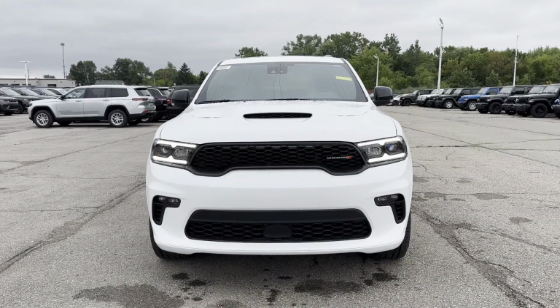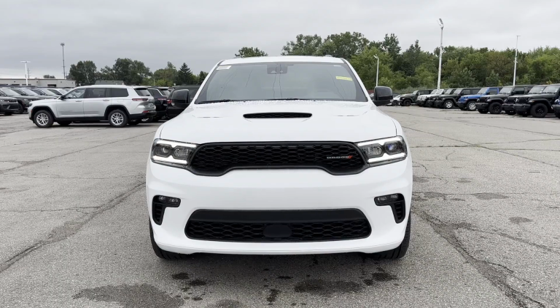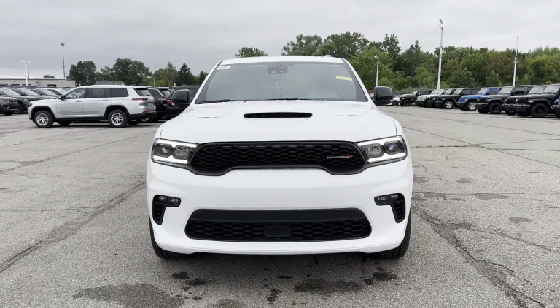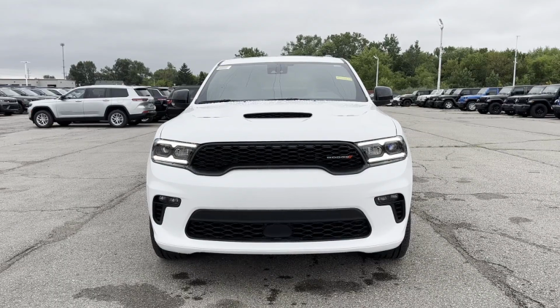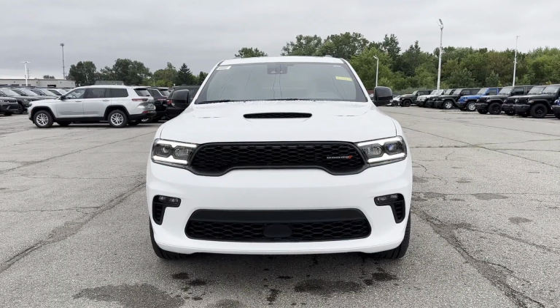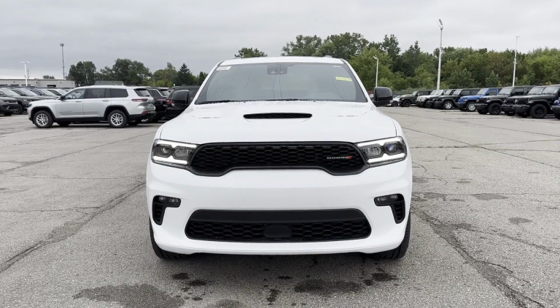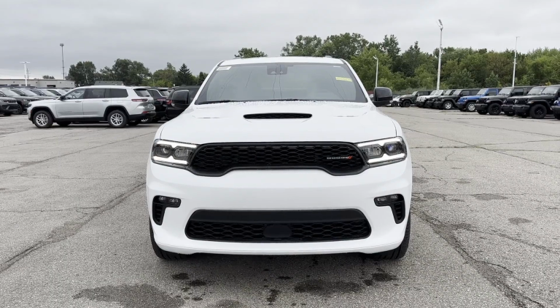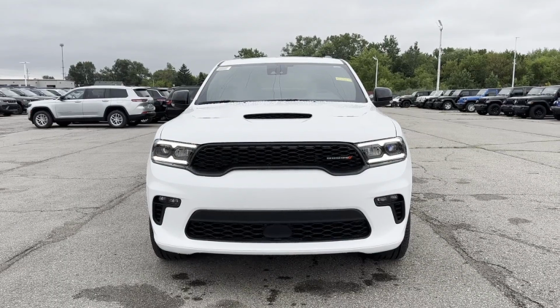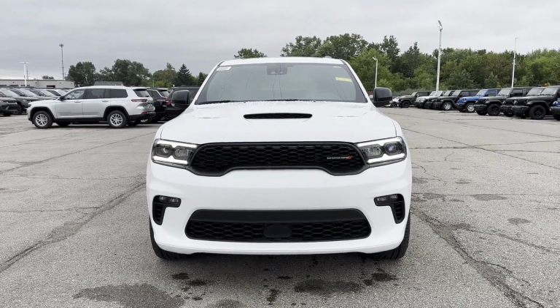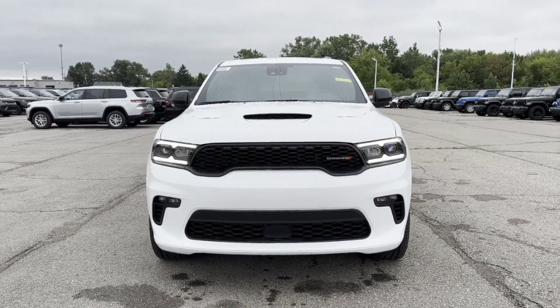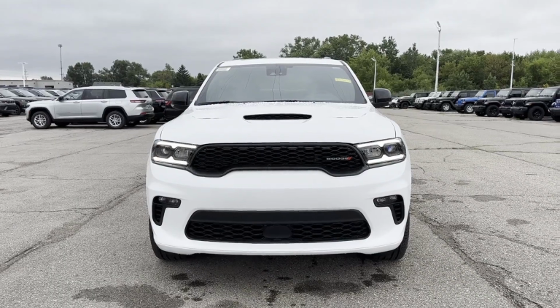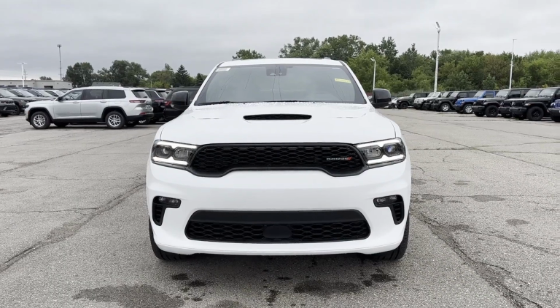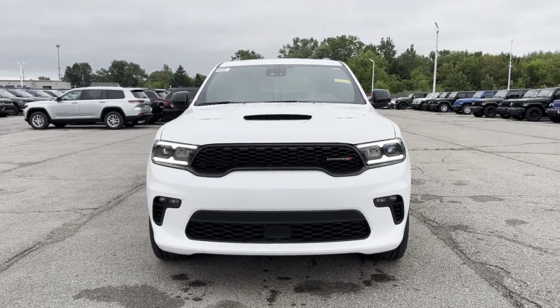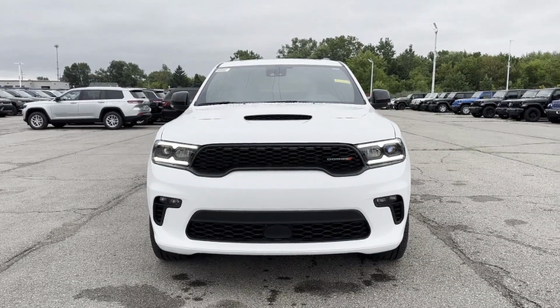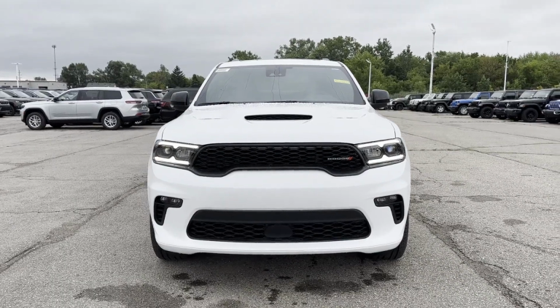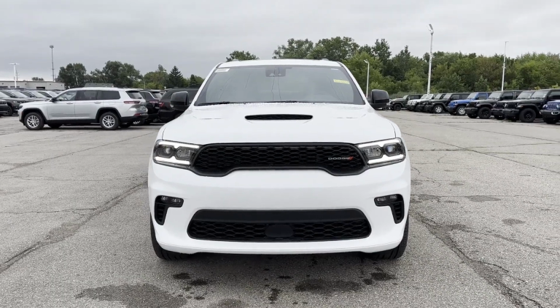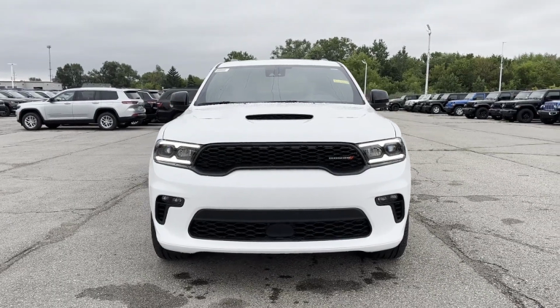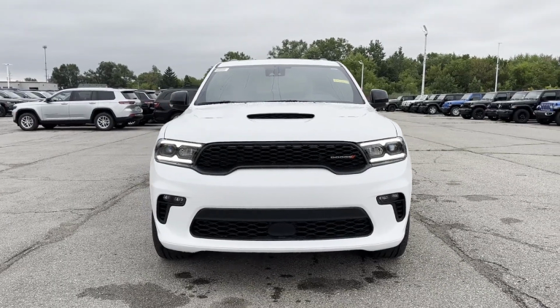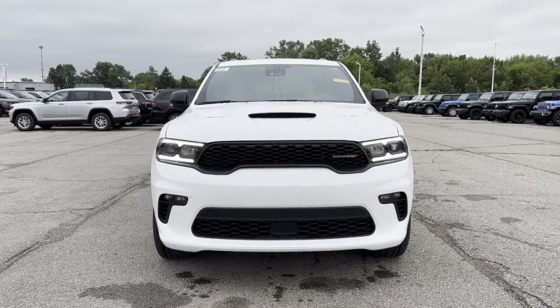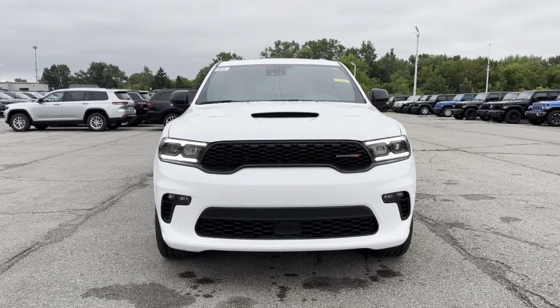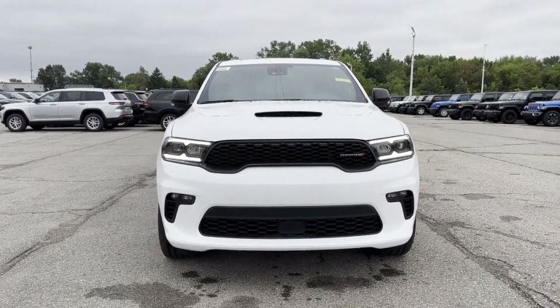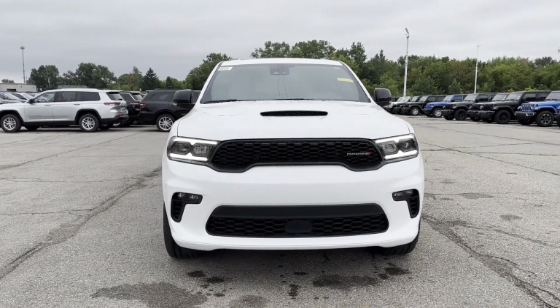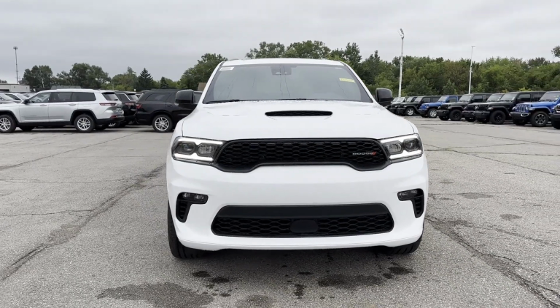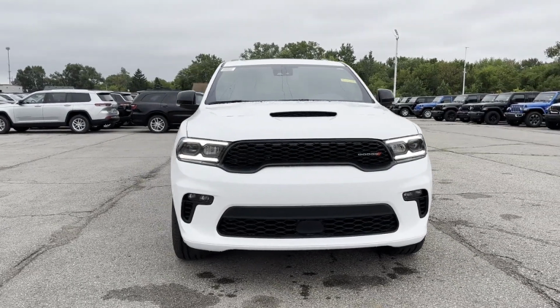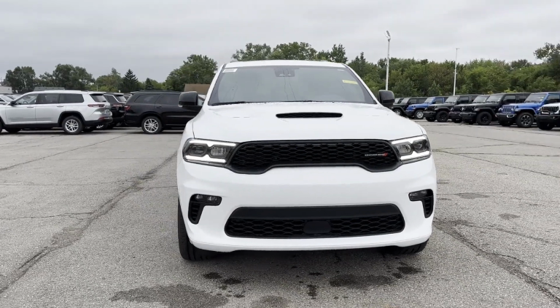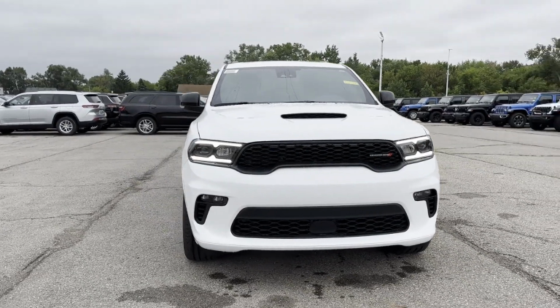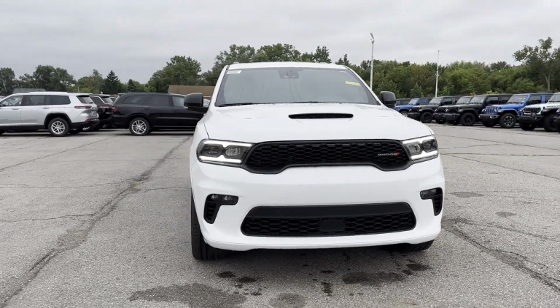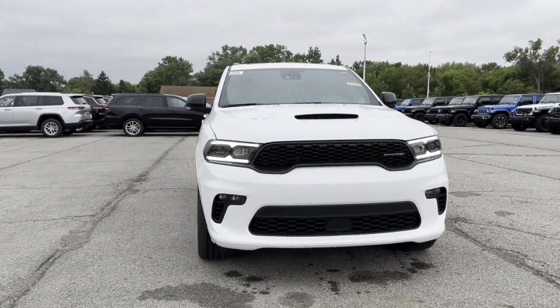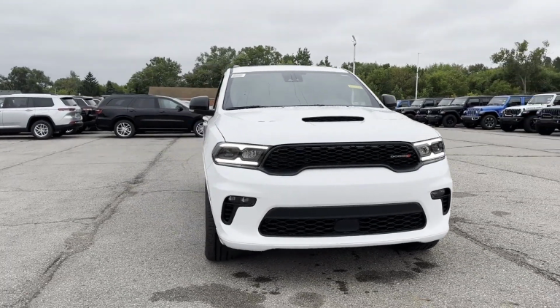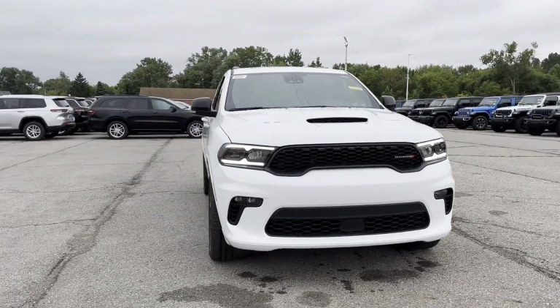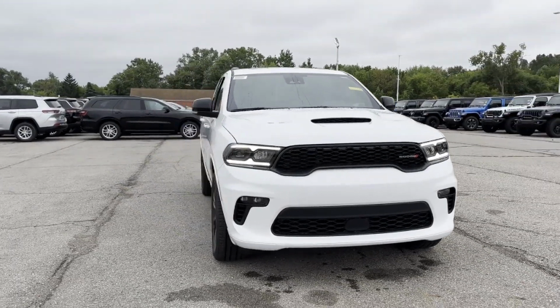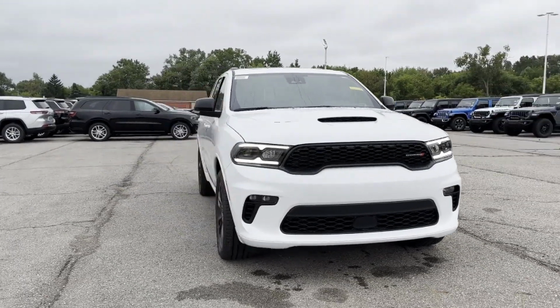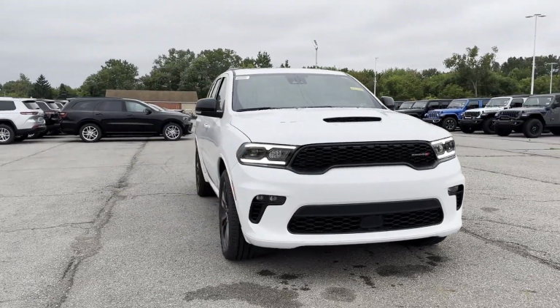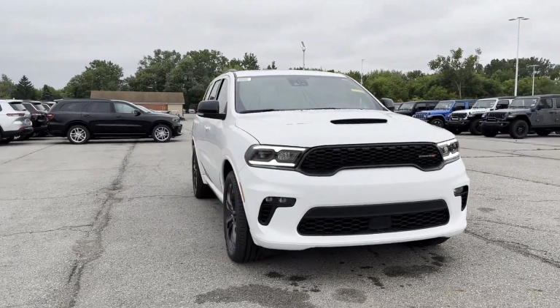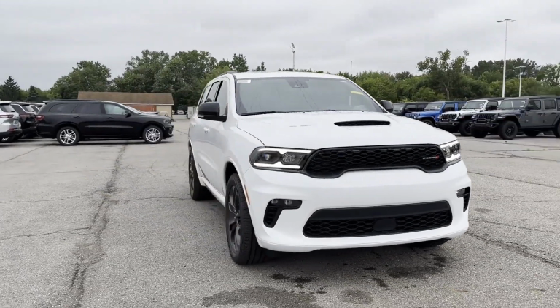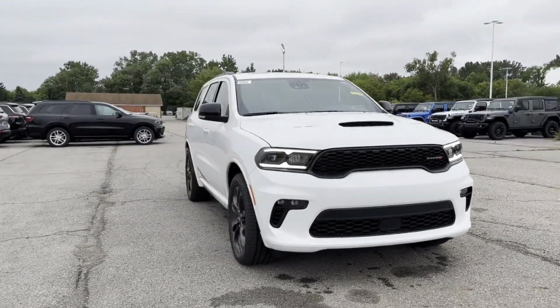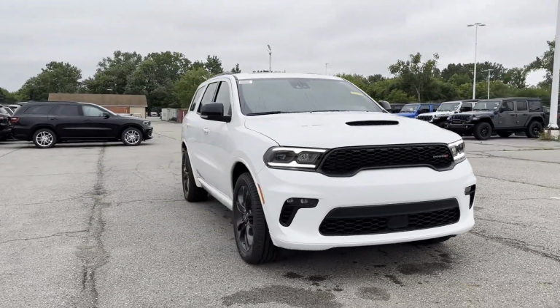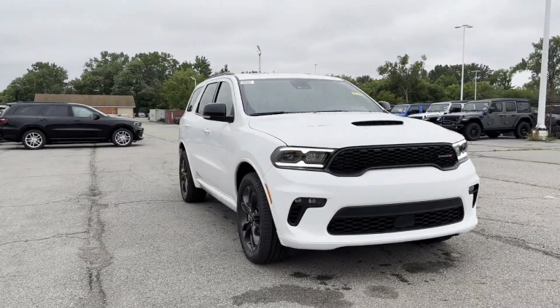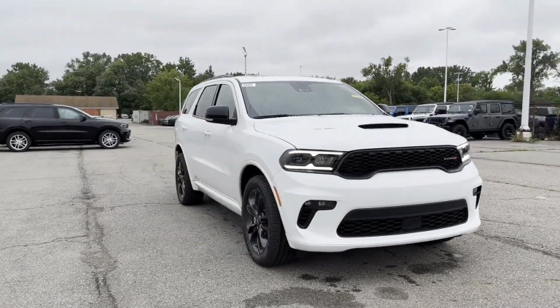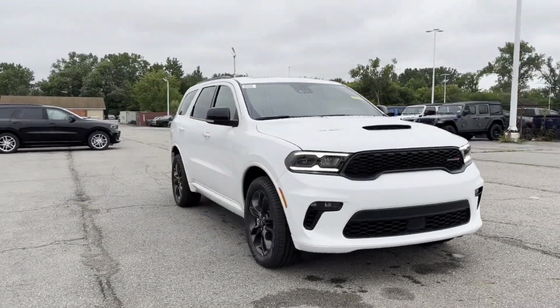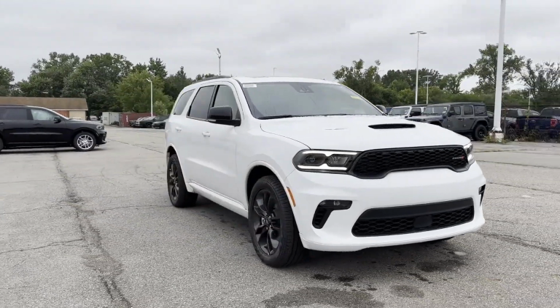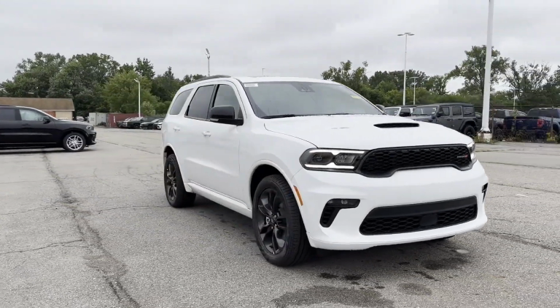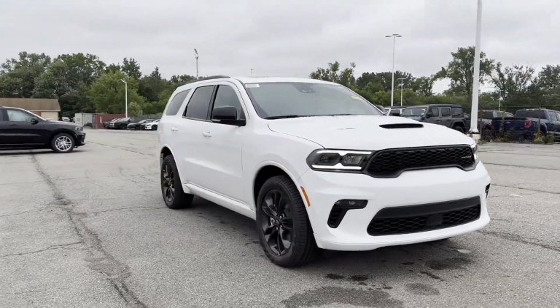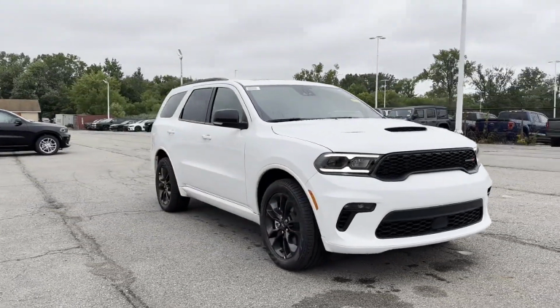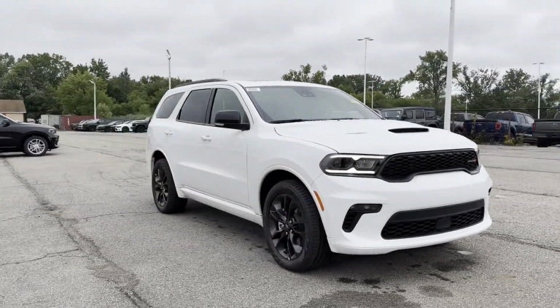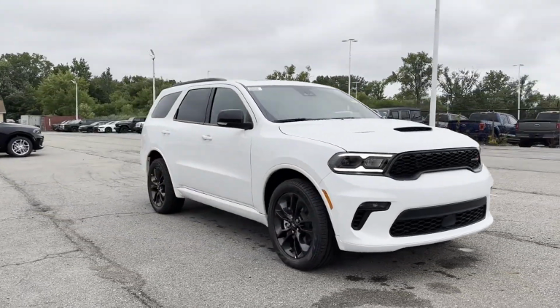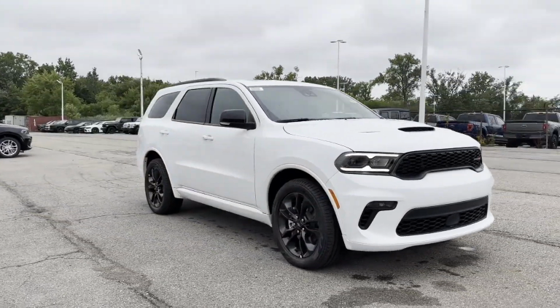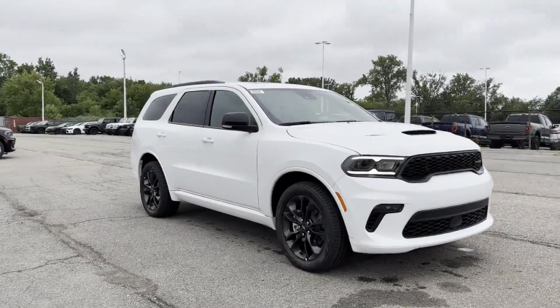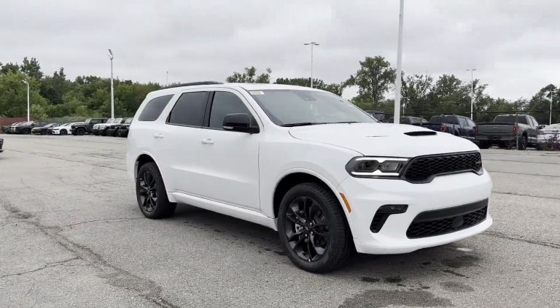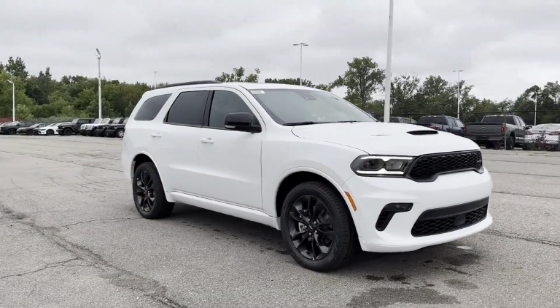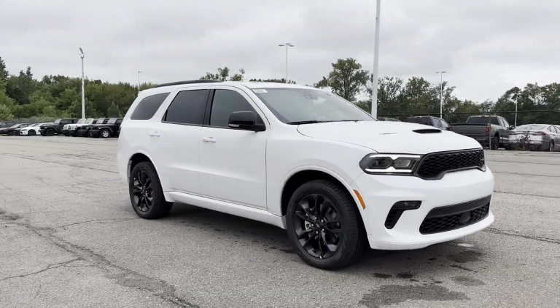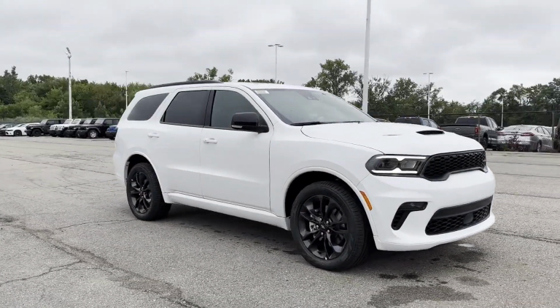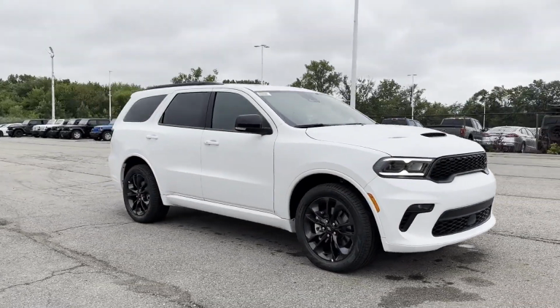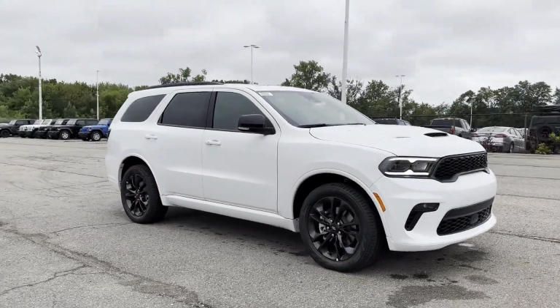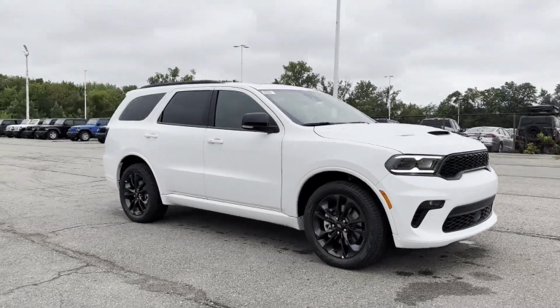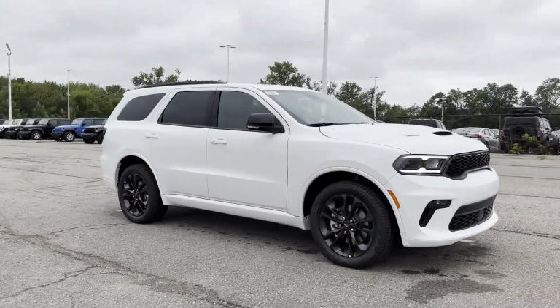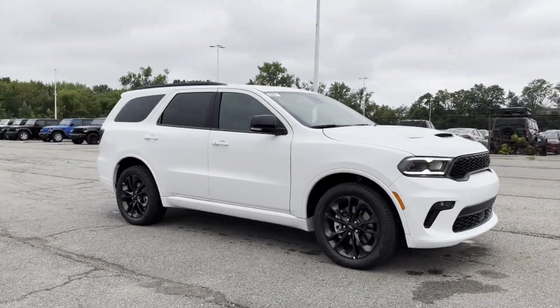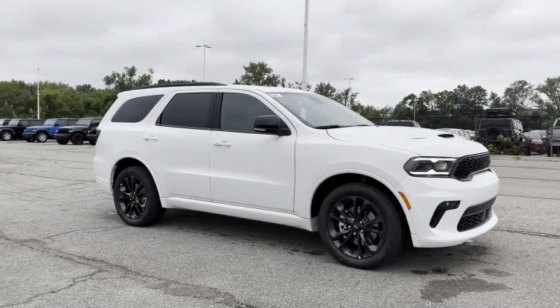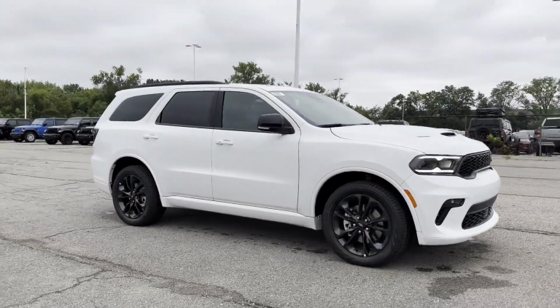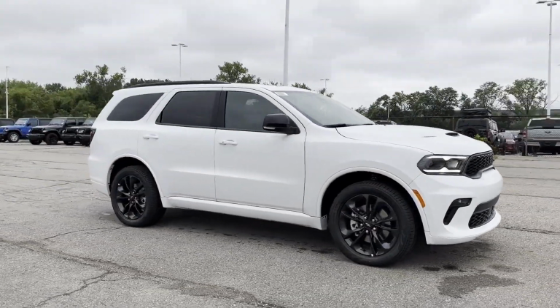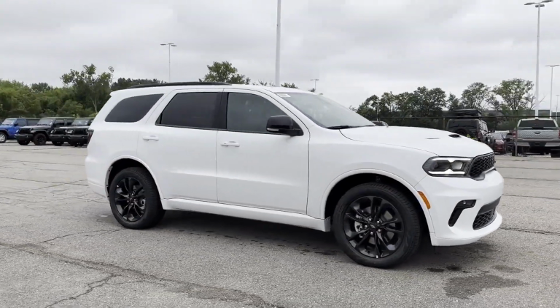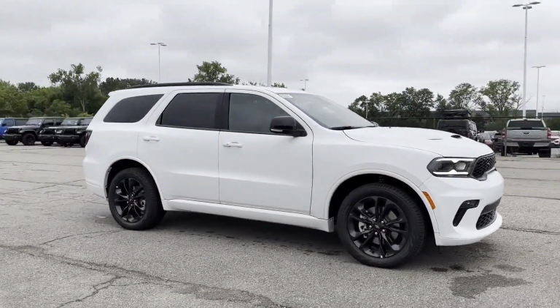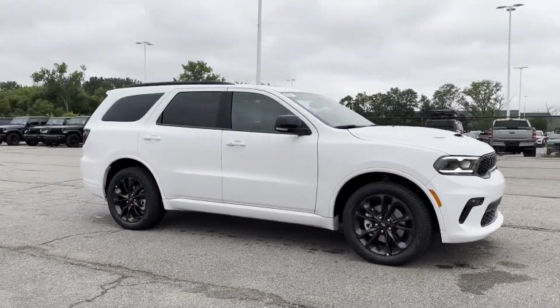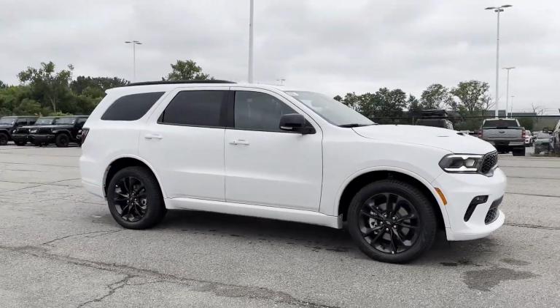2023 Dodge Durango. This SUV offers space as well as power and performance.